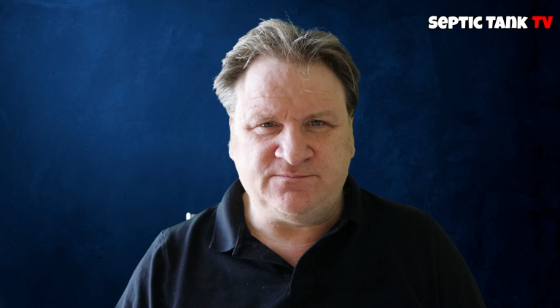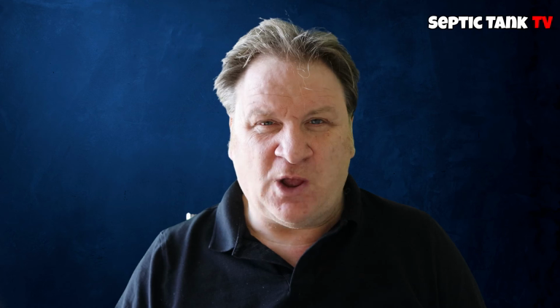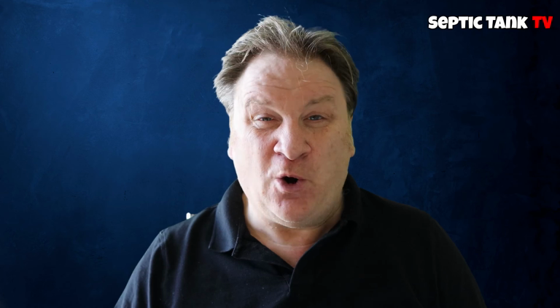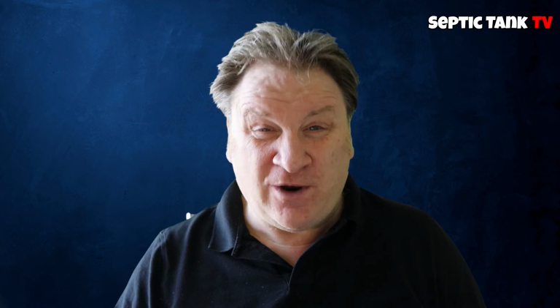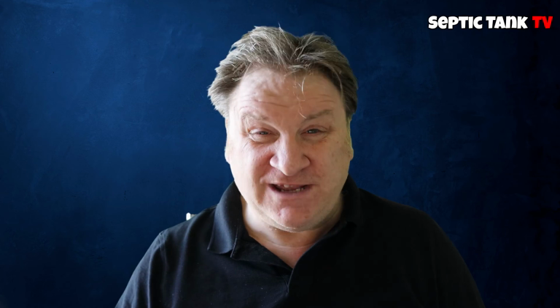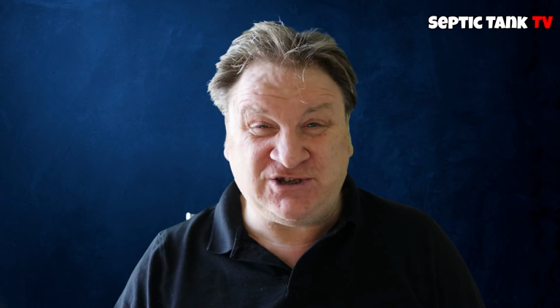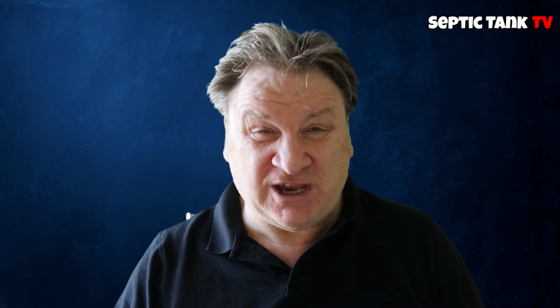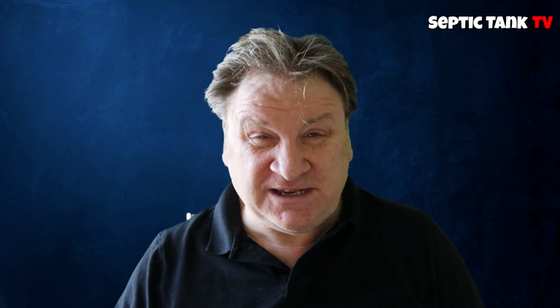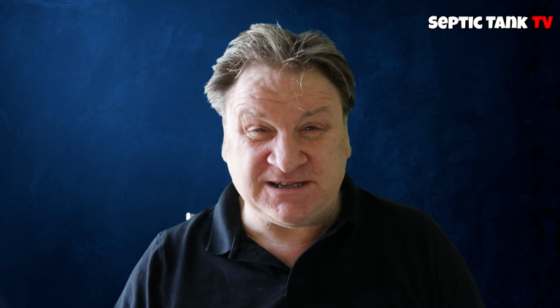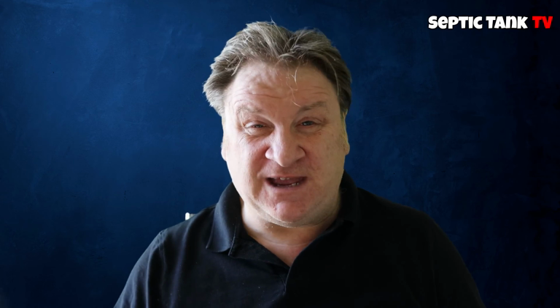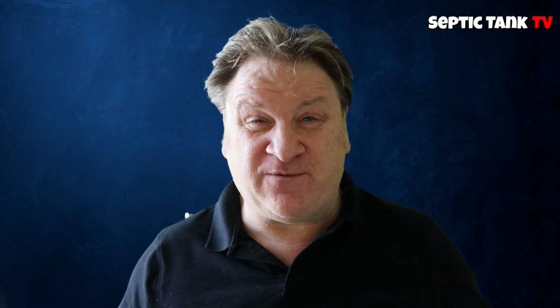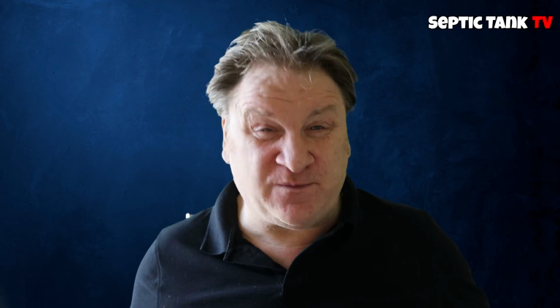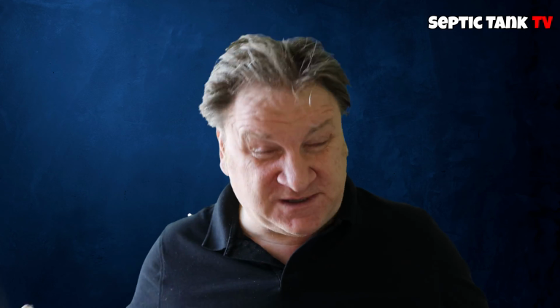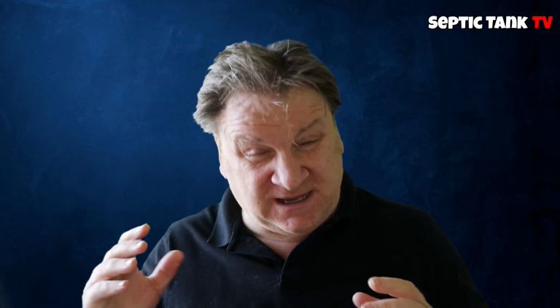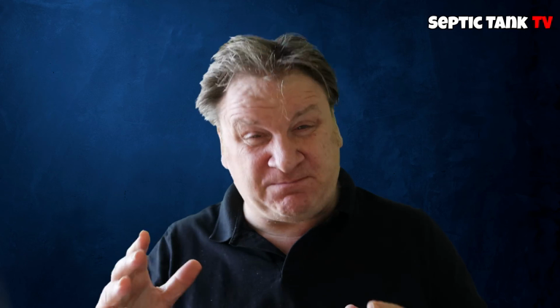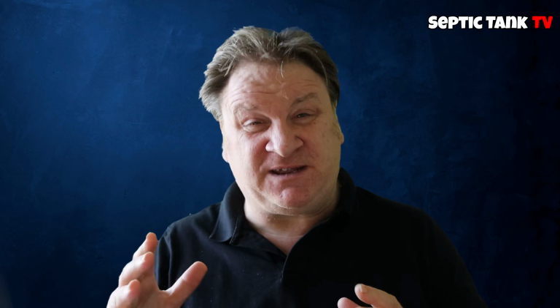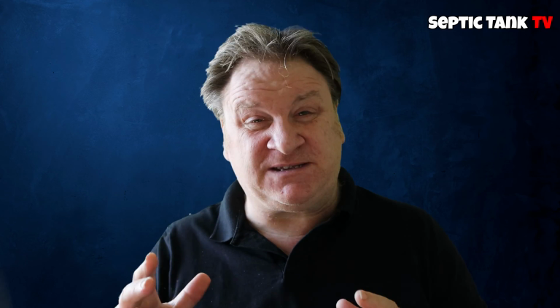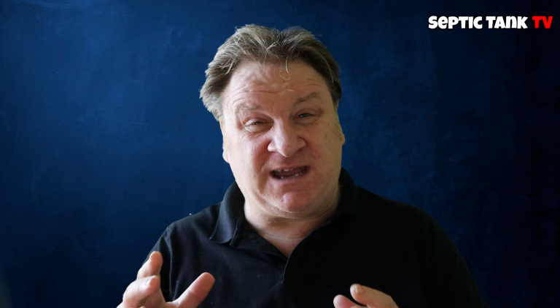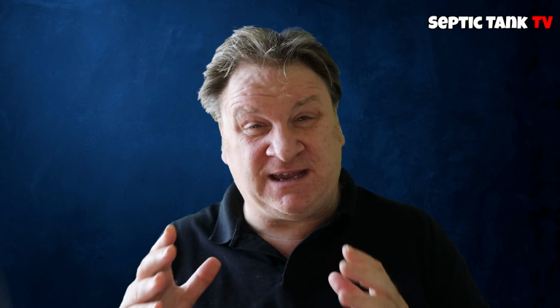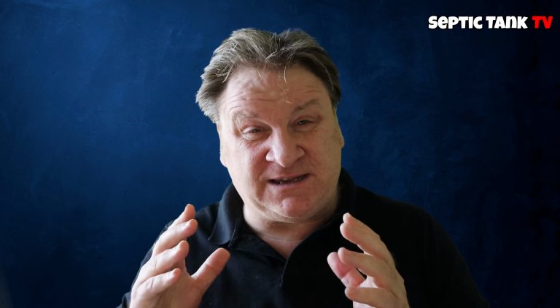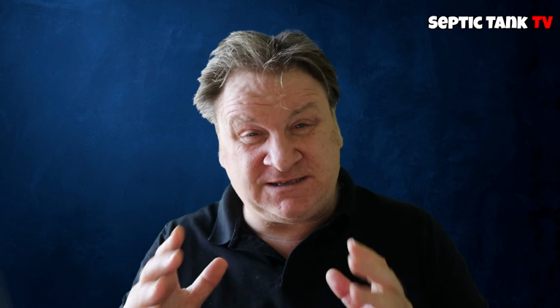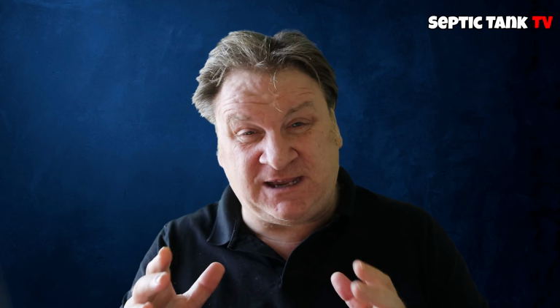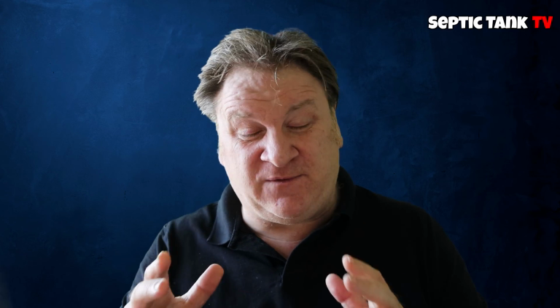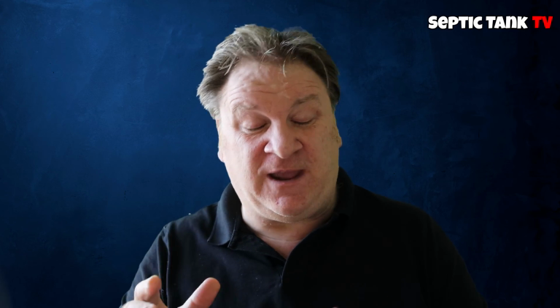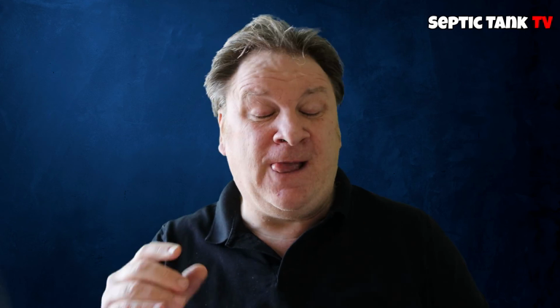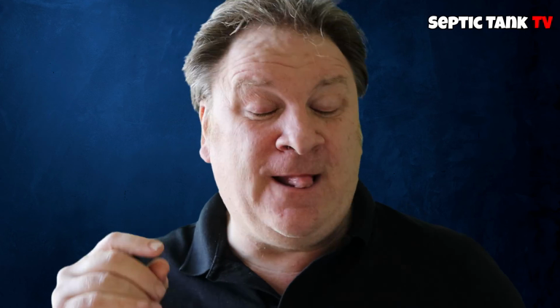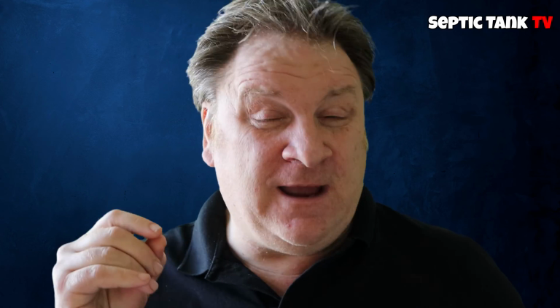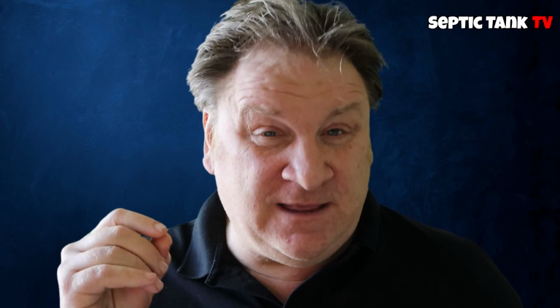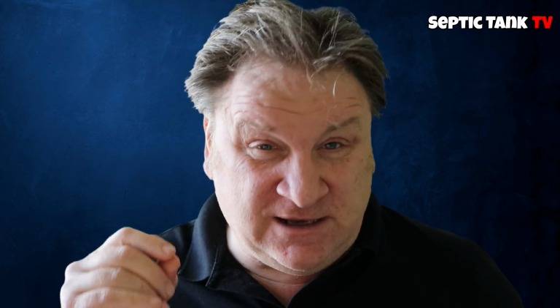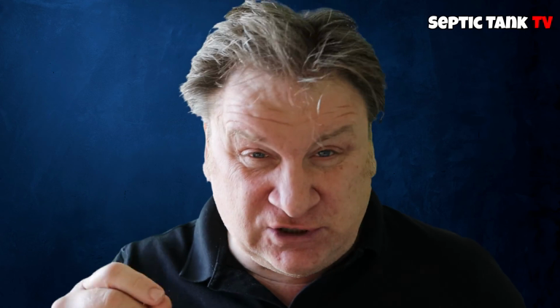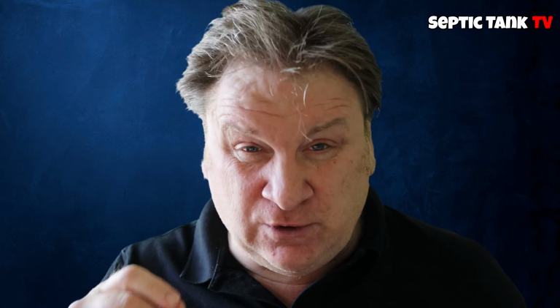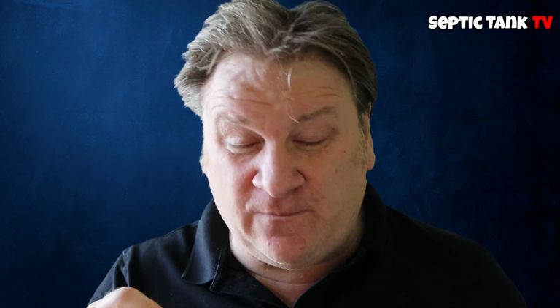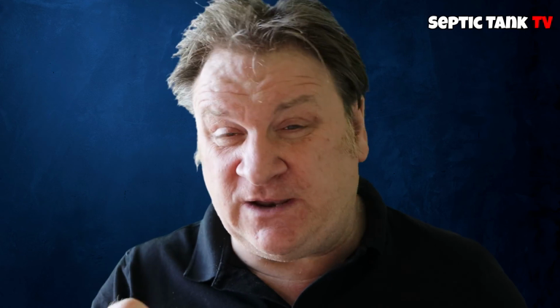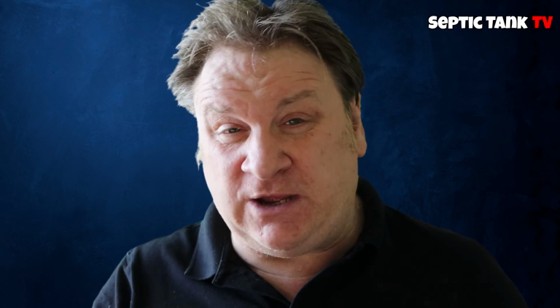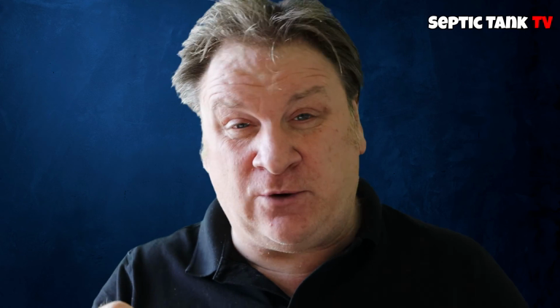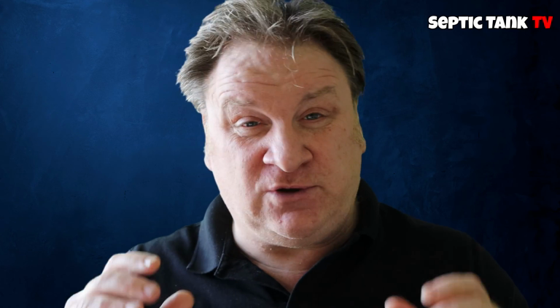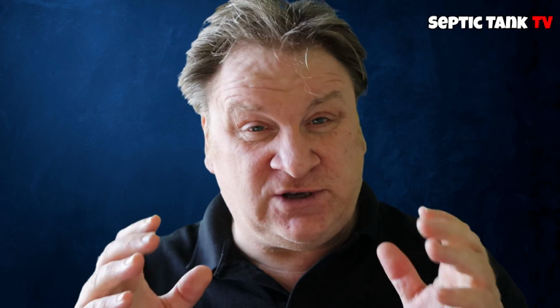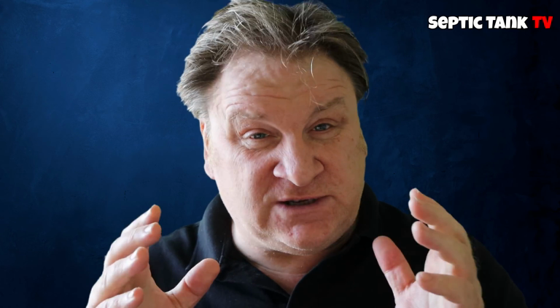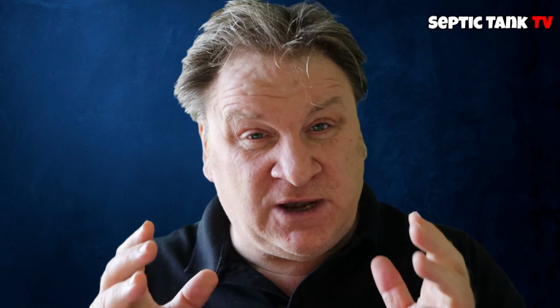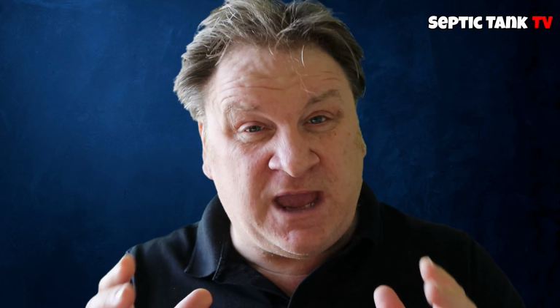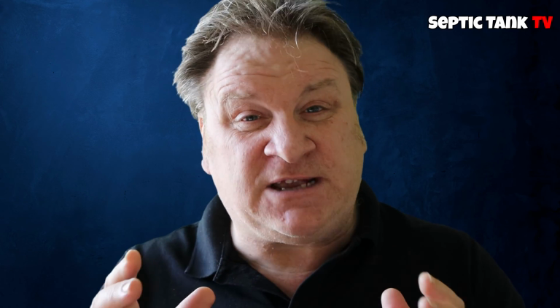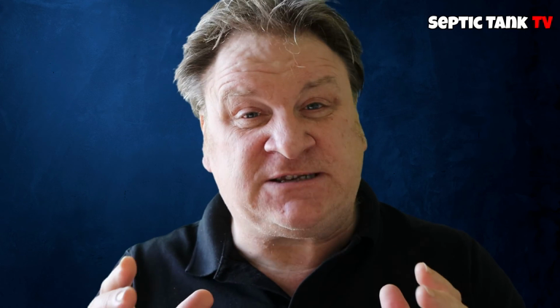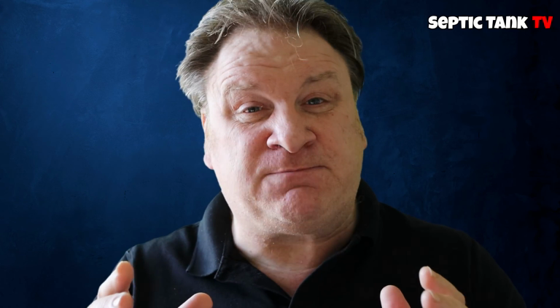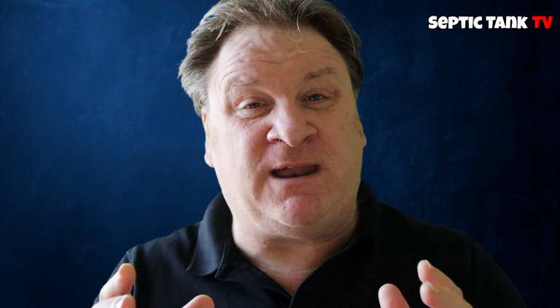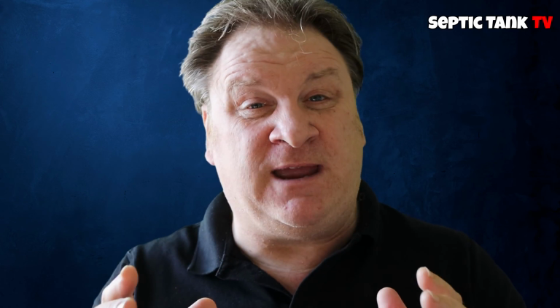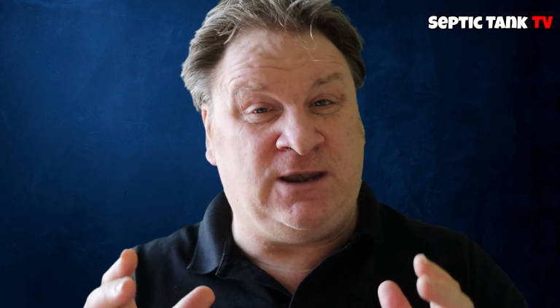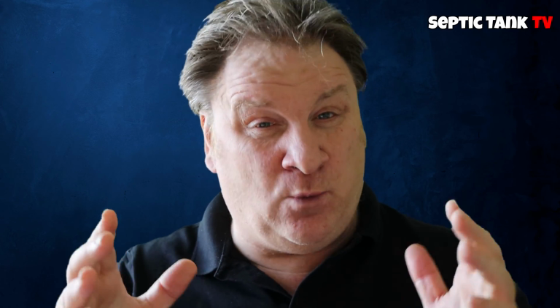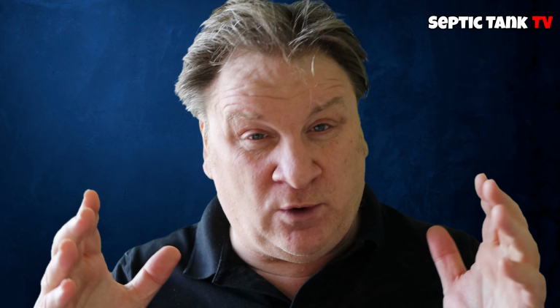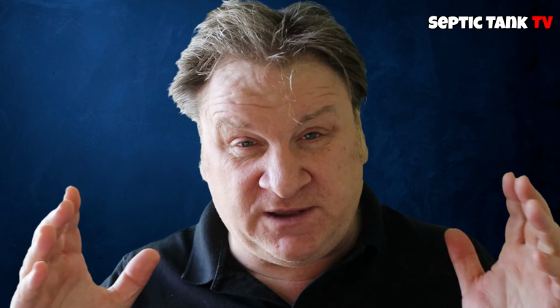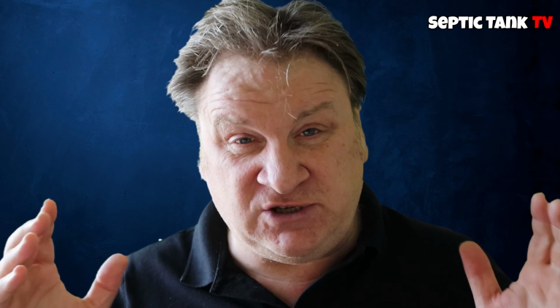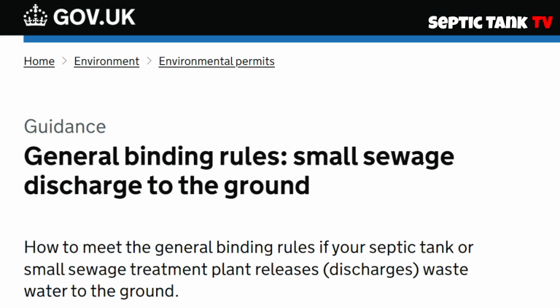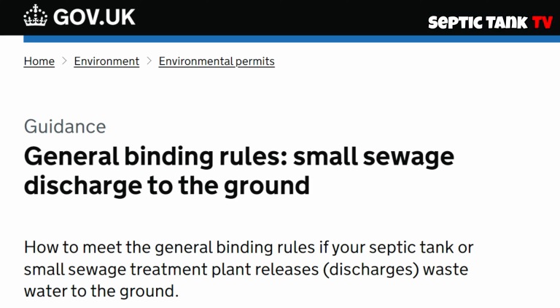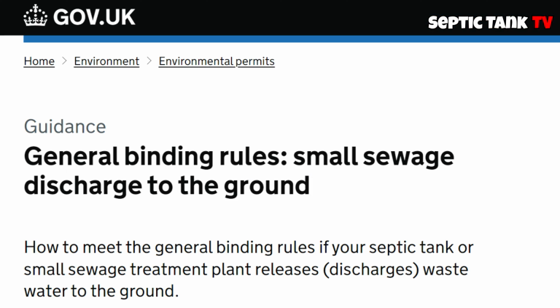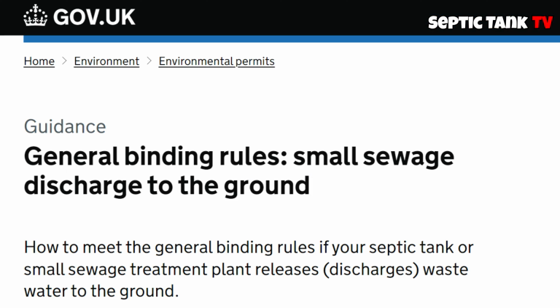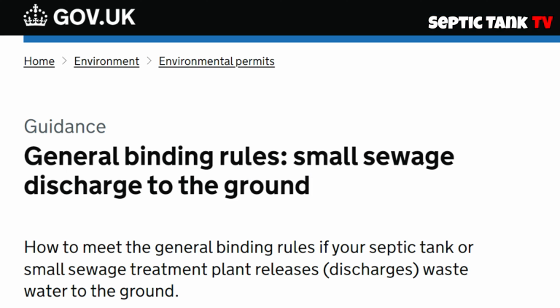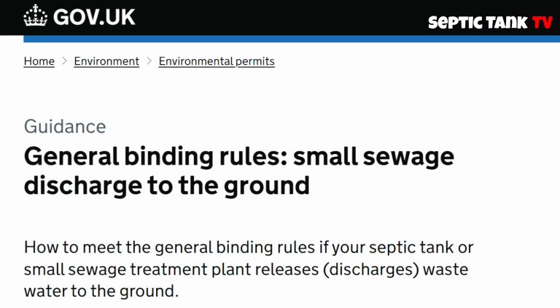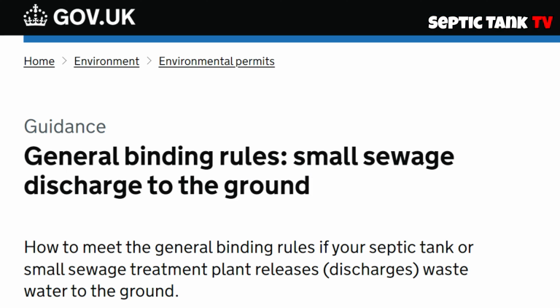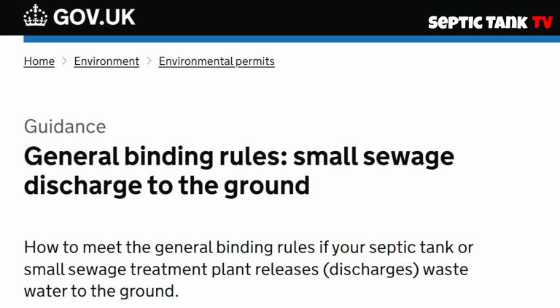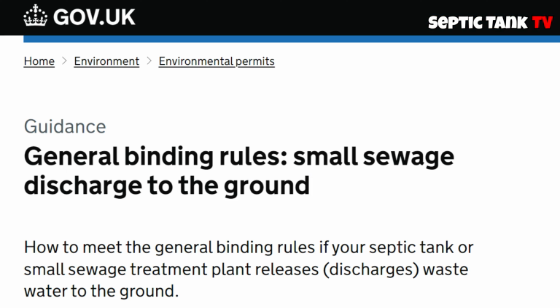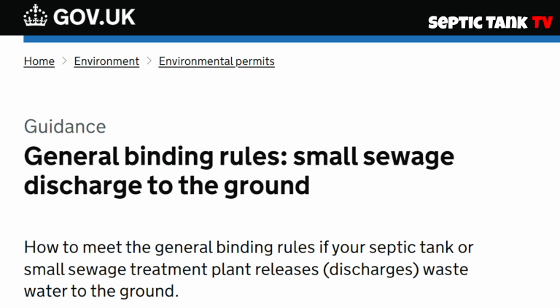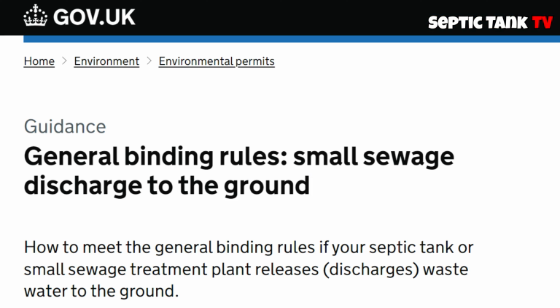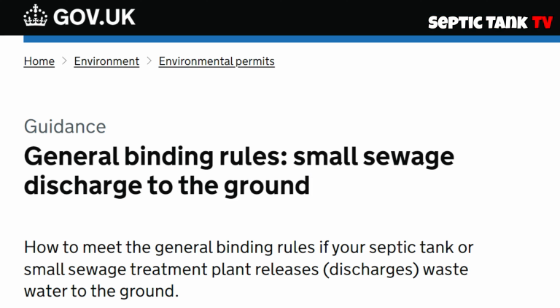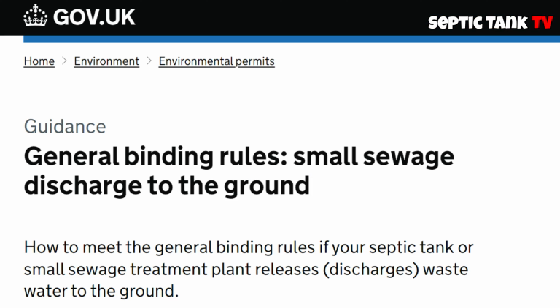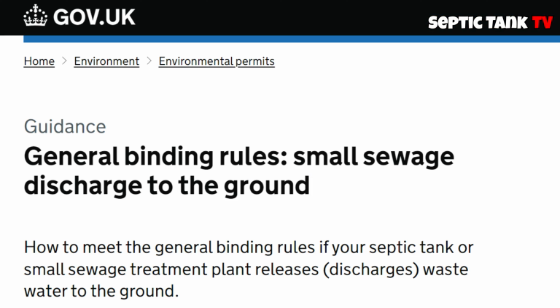All right, Jason here from Septic Tank TV. In this short video, I'm just going to explain what the general binding rules are.